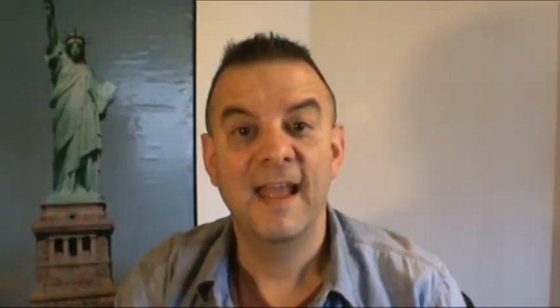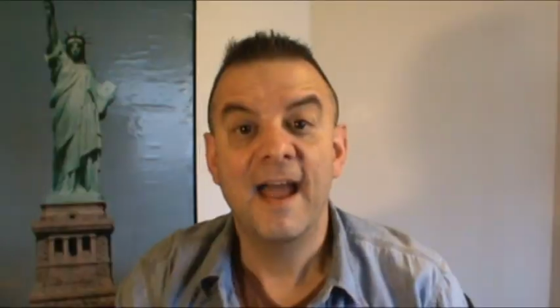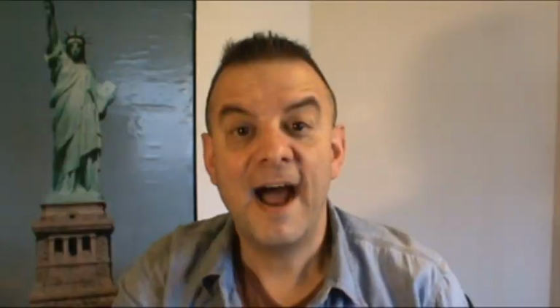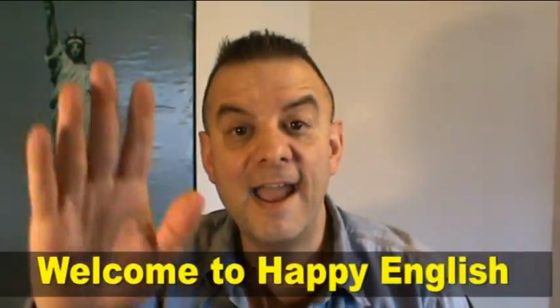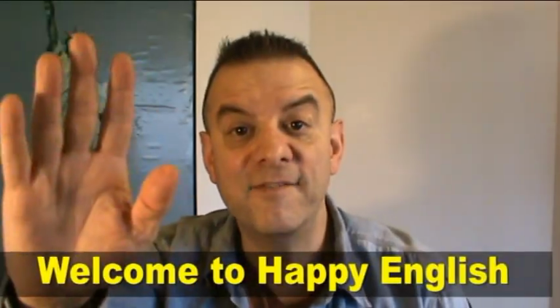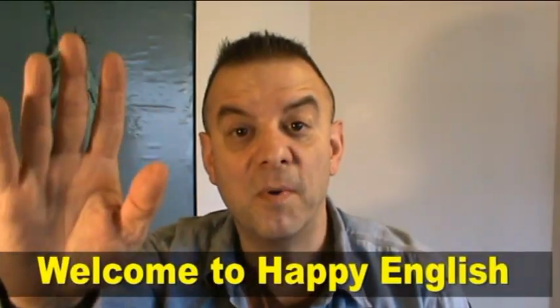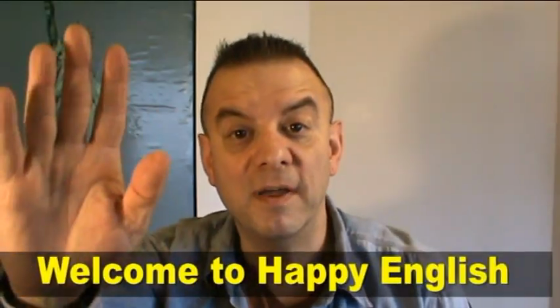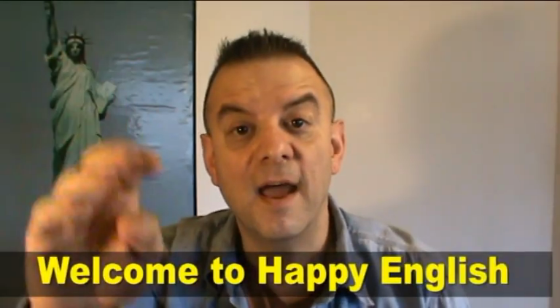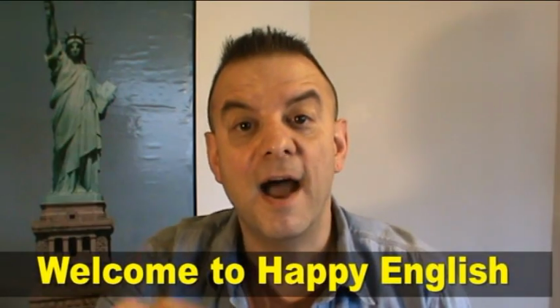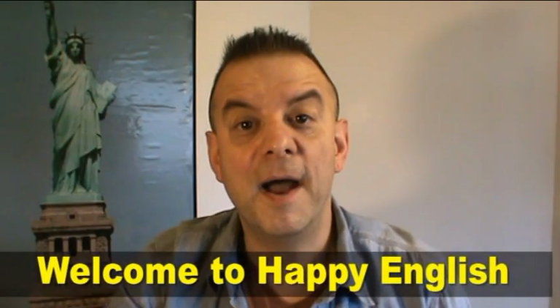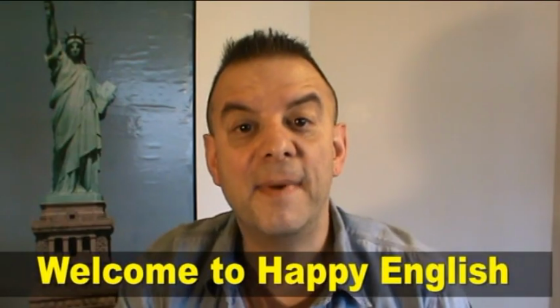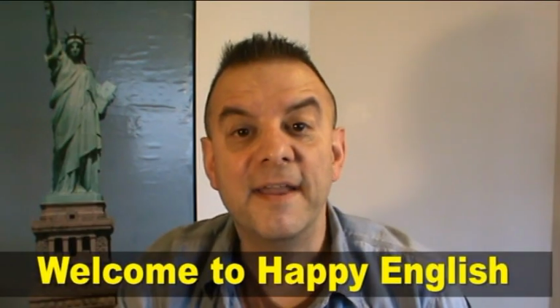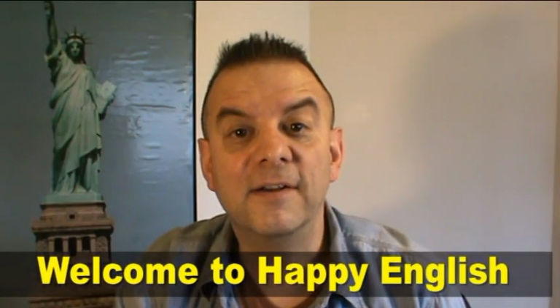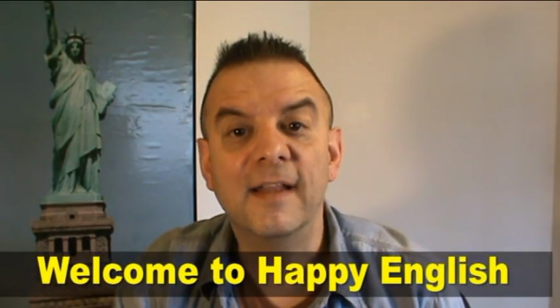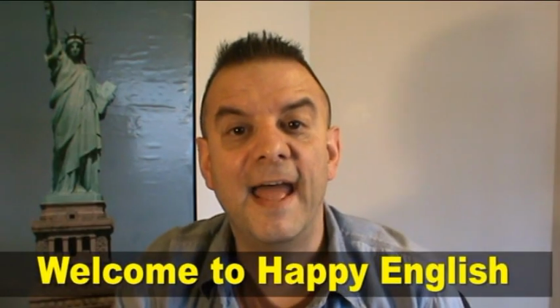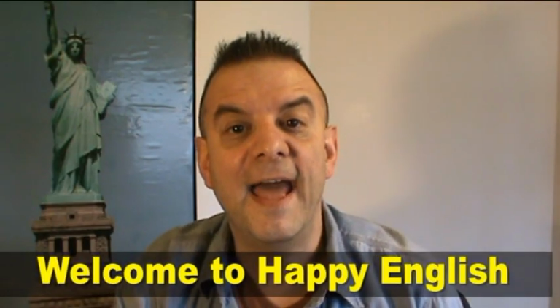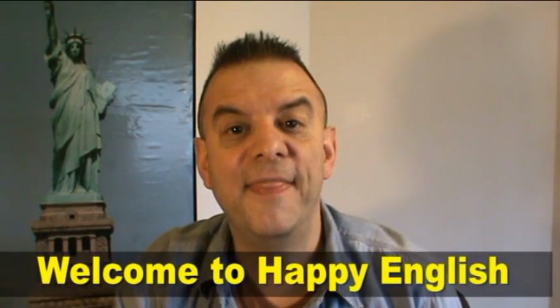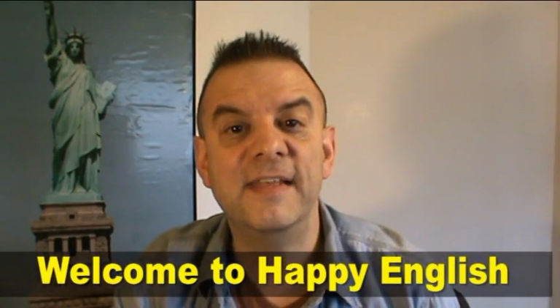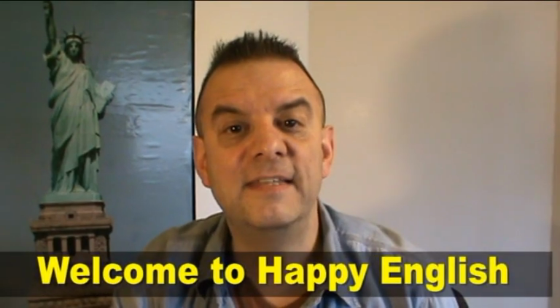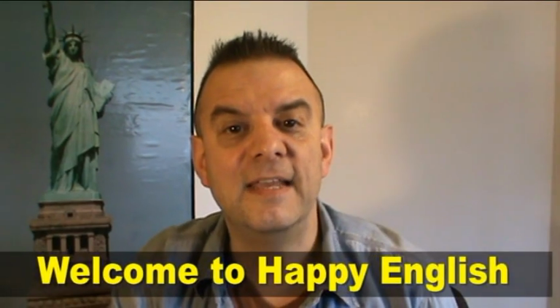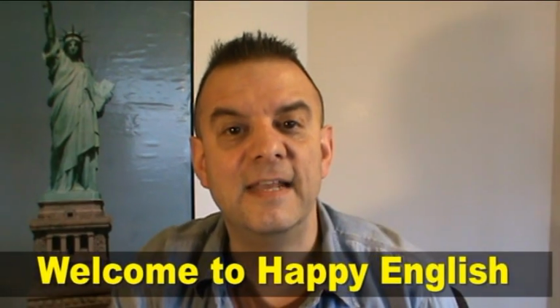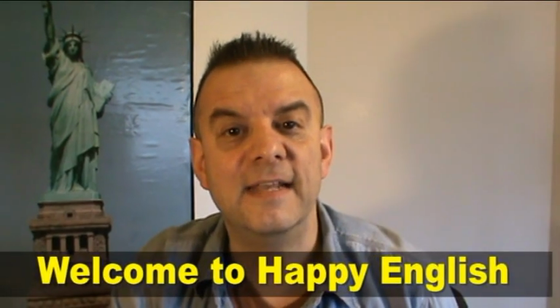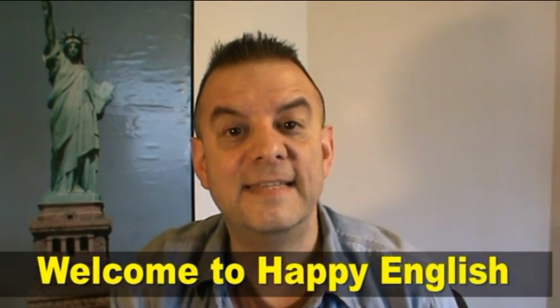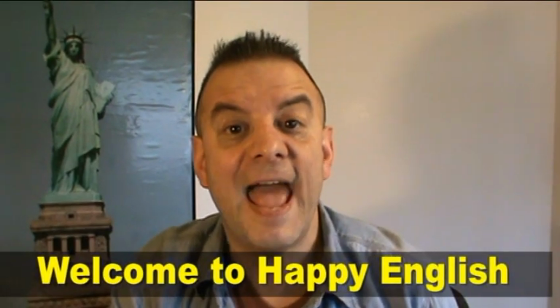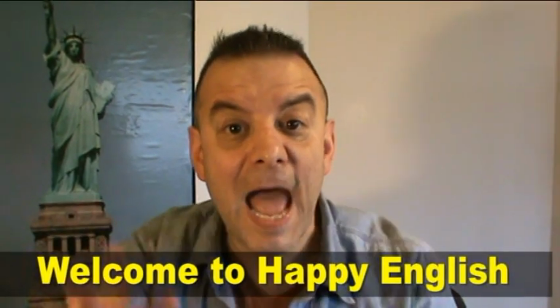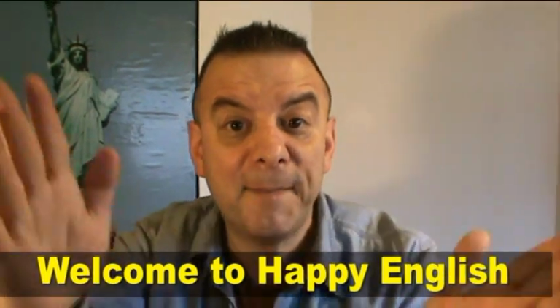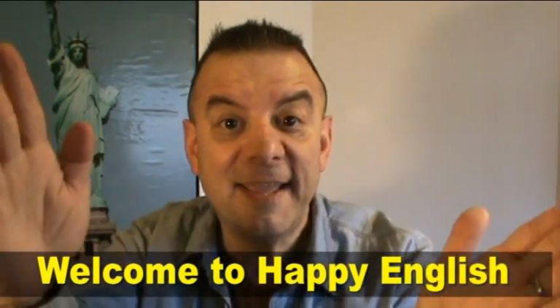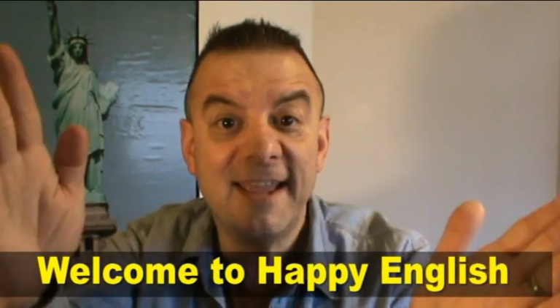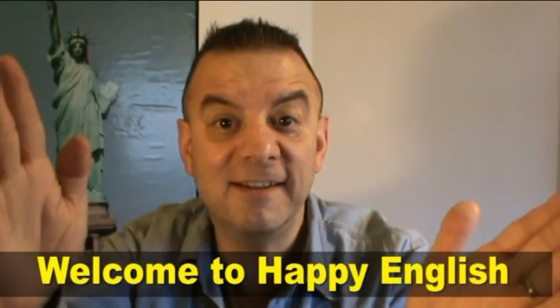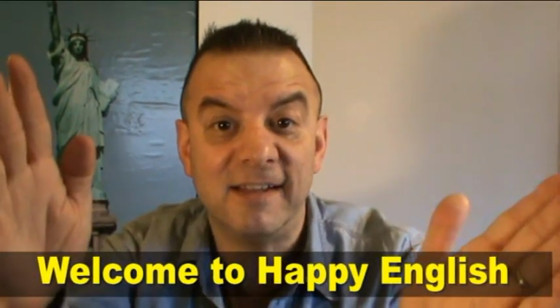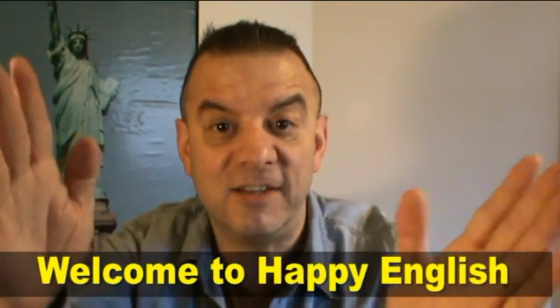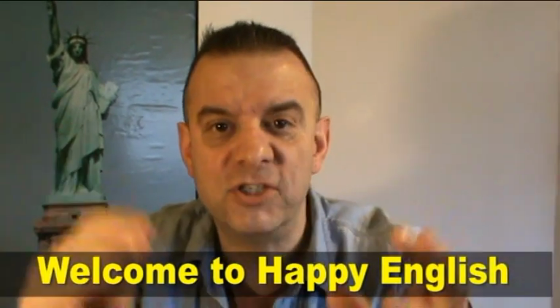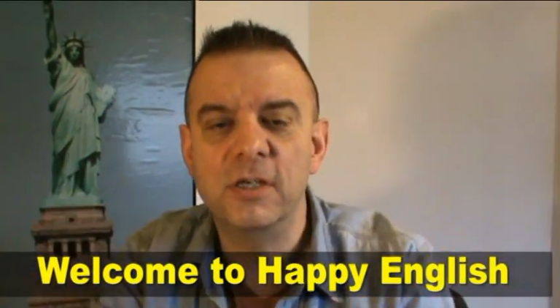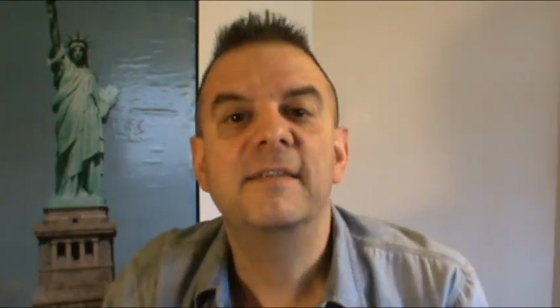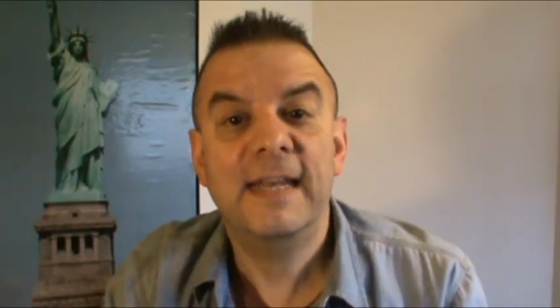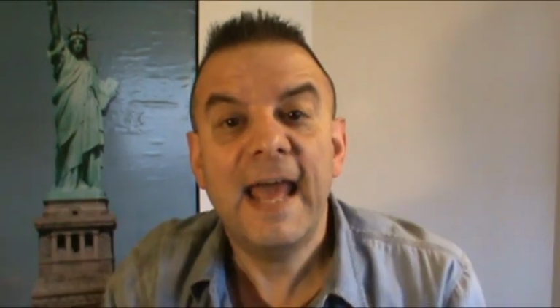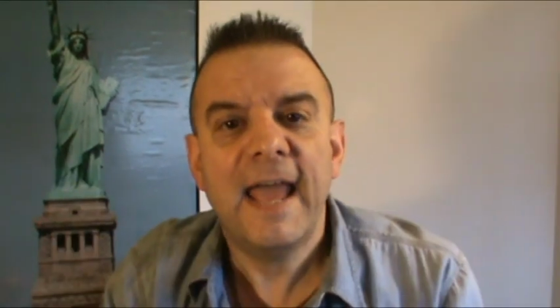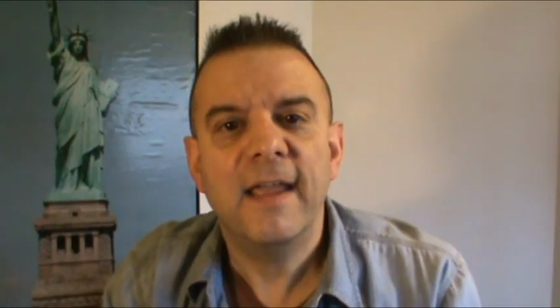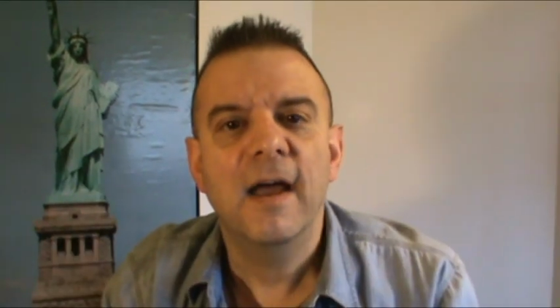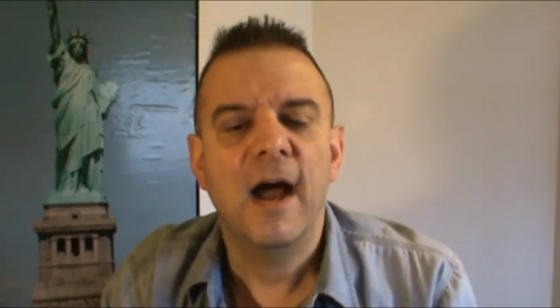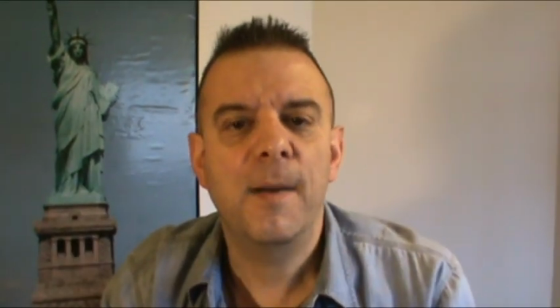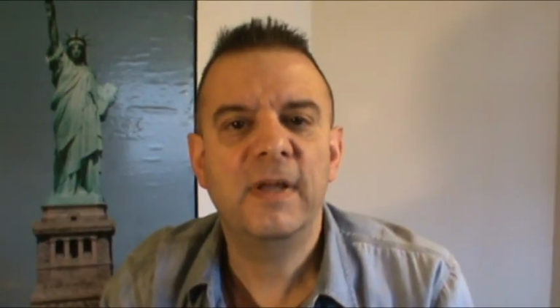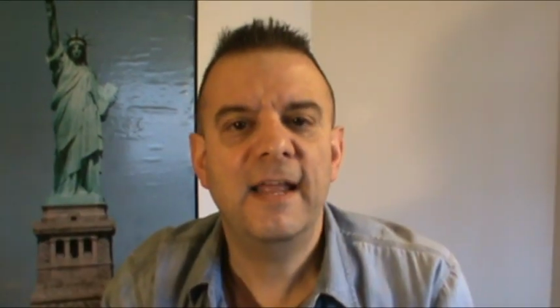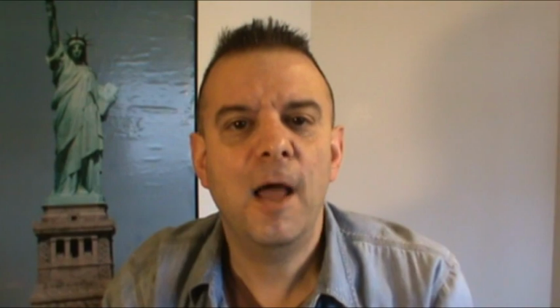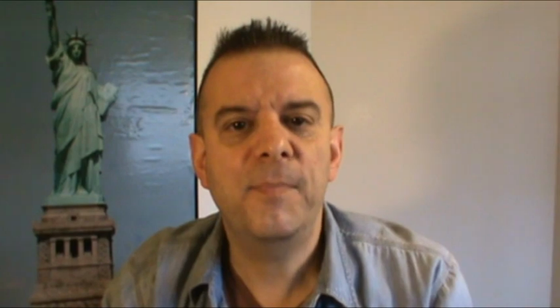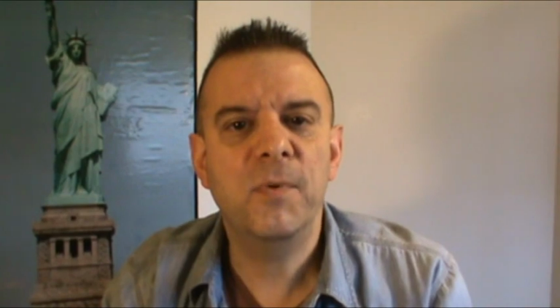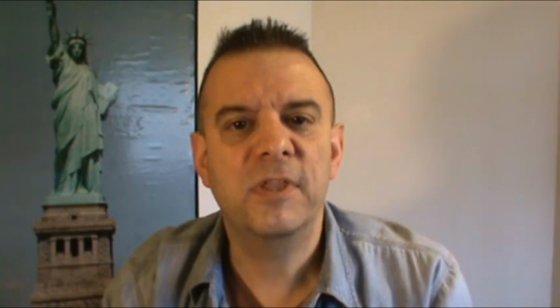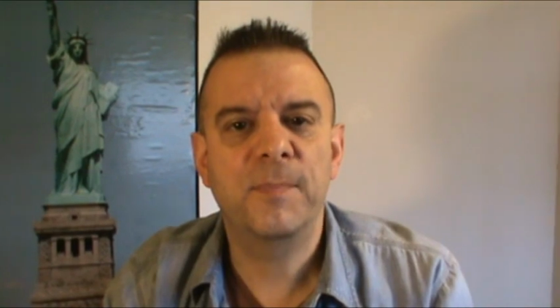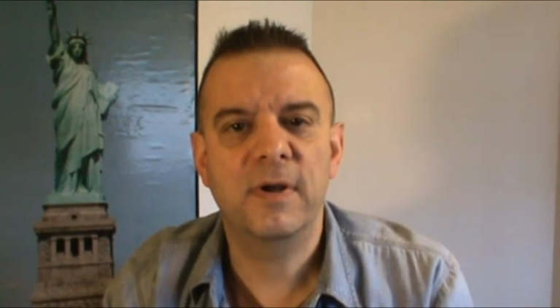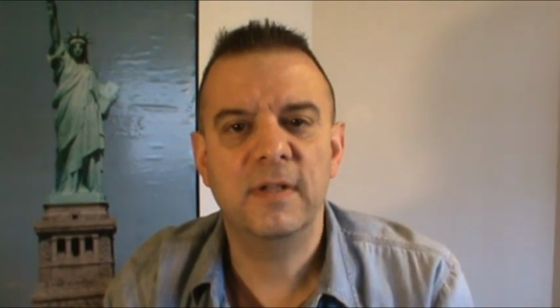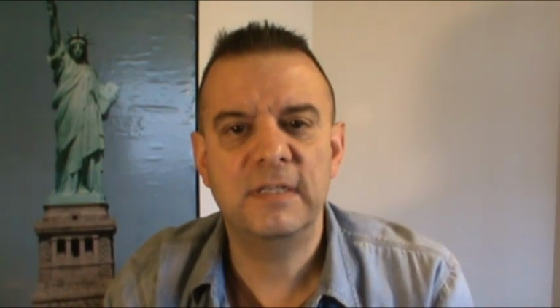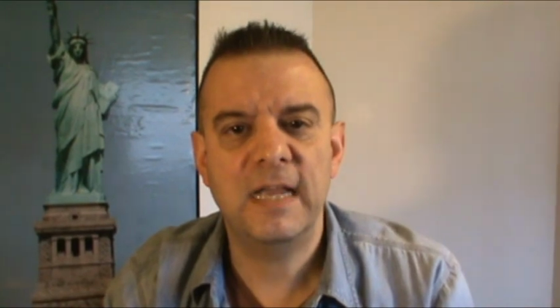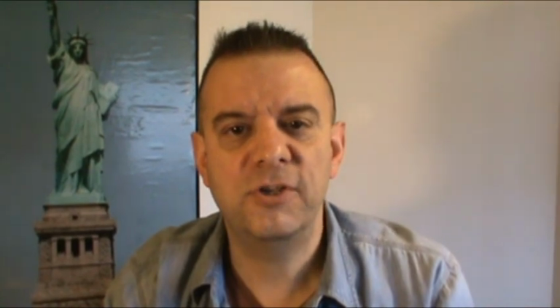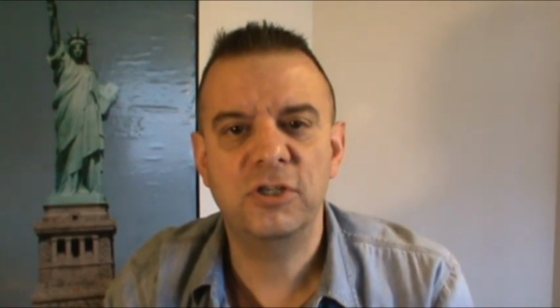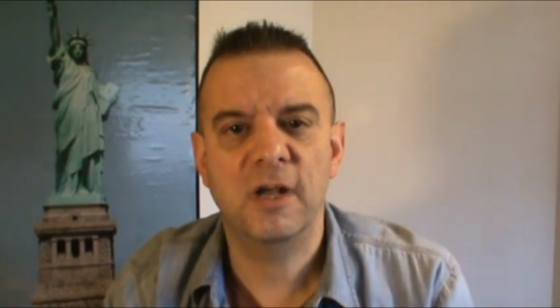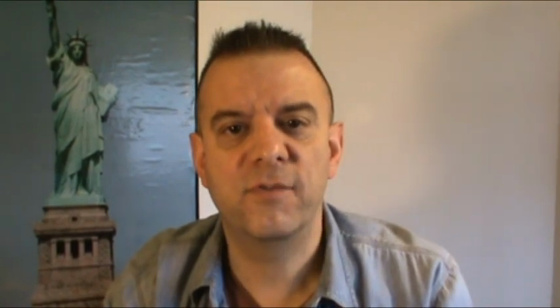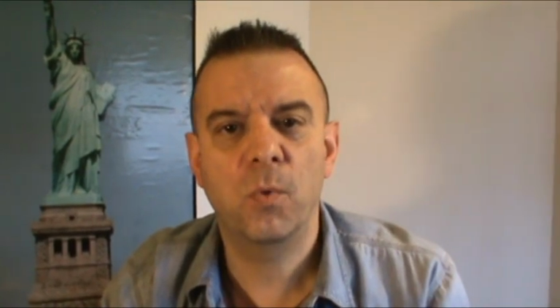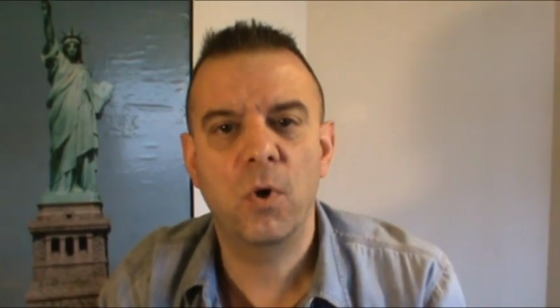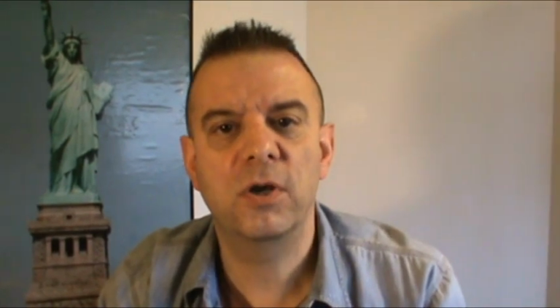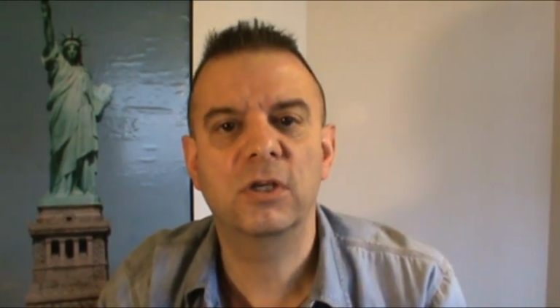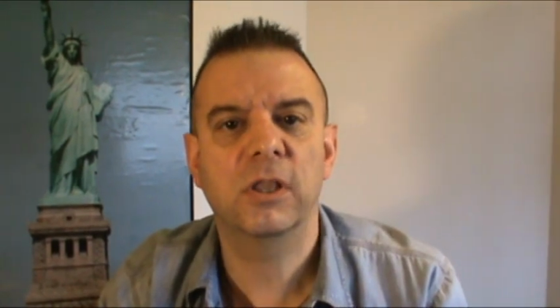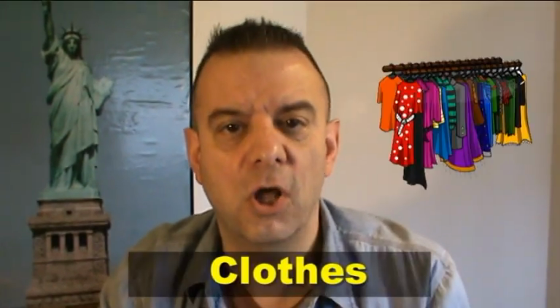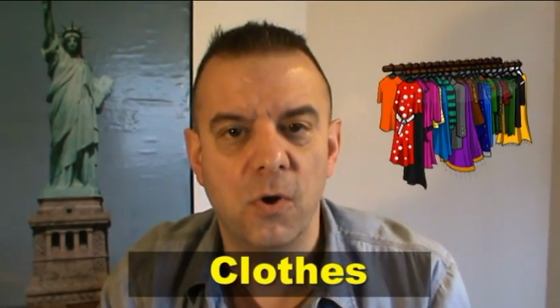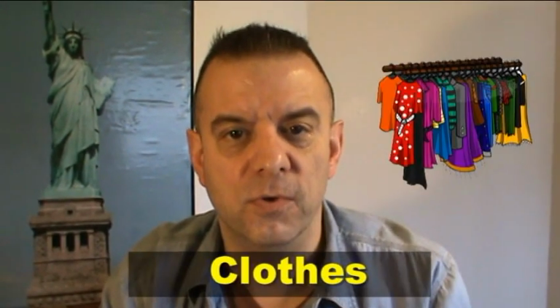Hi everyone. I'm Michael and this is Happy English. Today I'm going to help you with the pronunciation of the word 'clothes.'